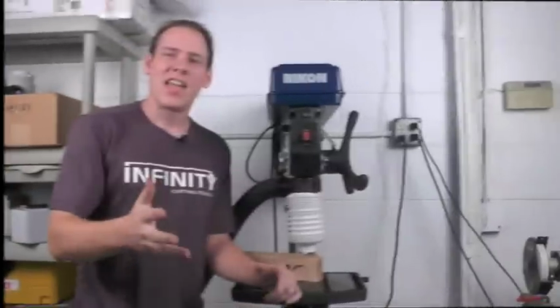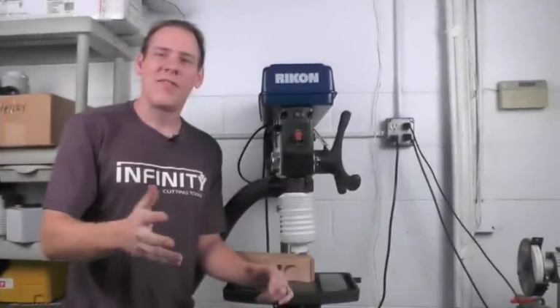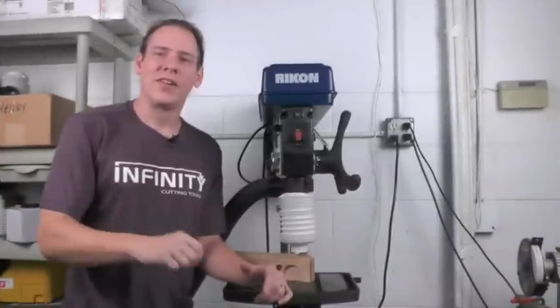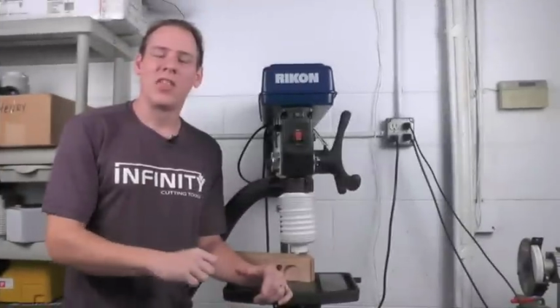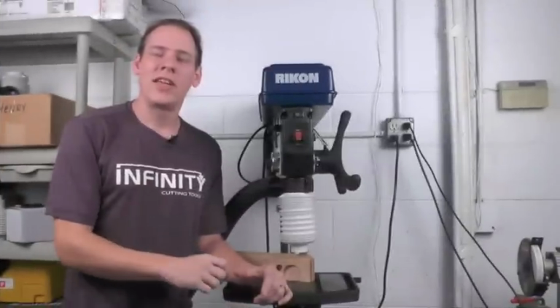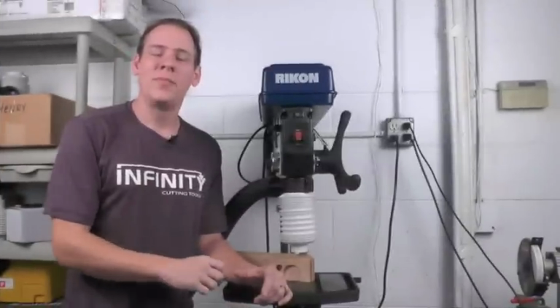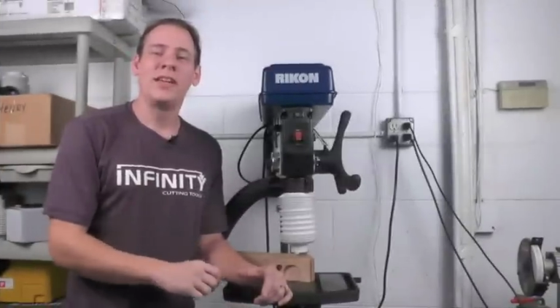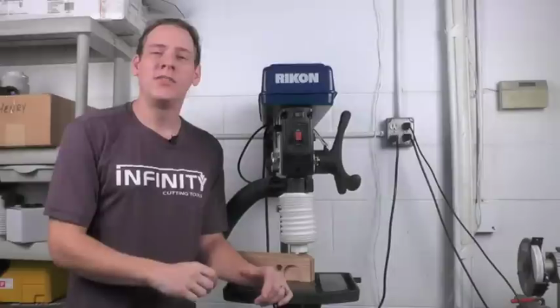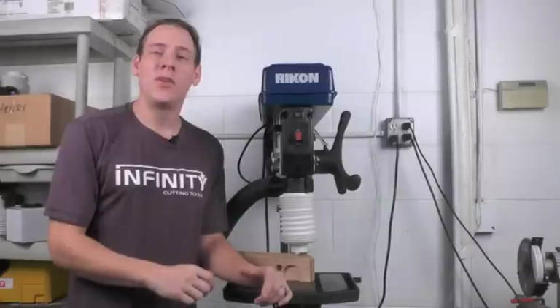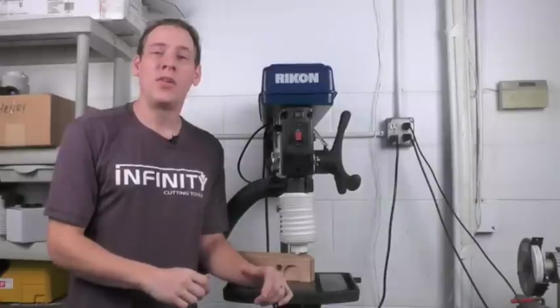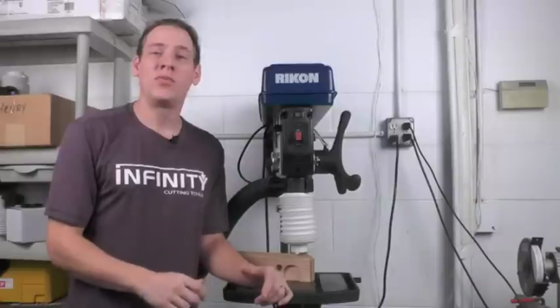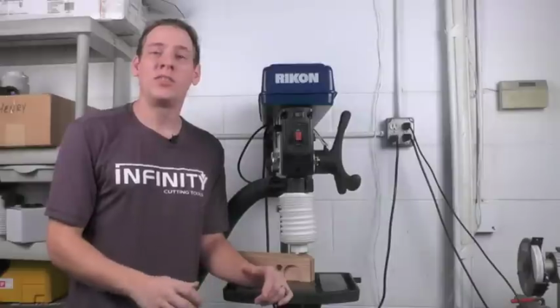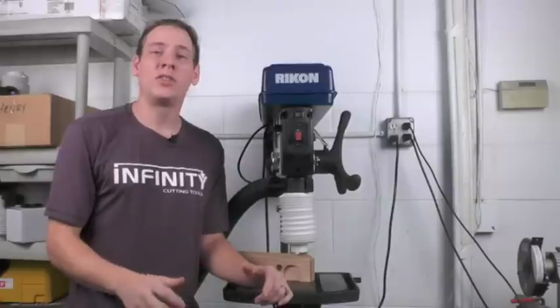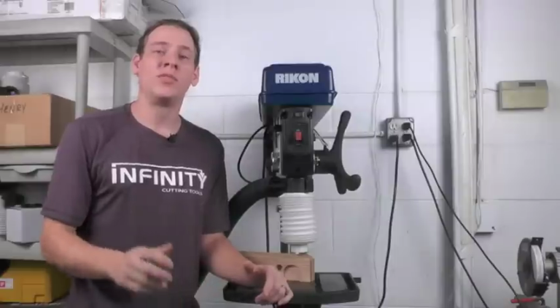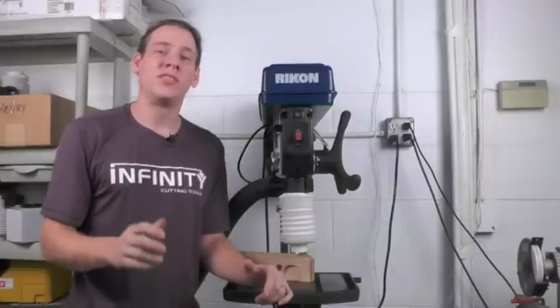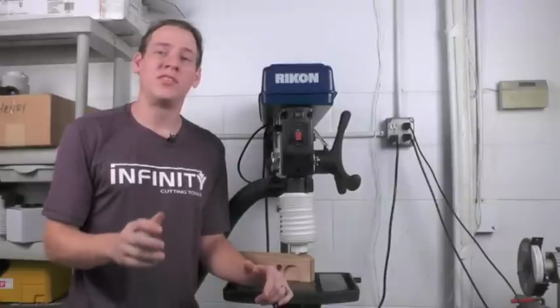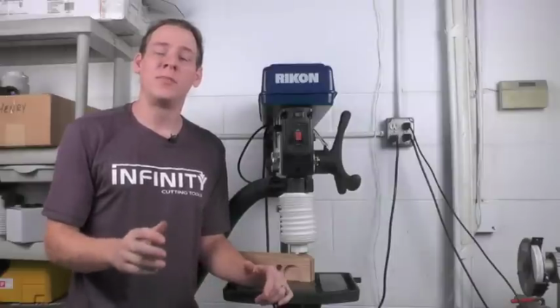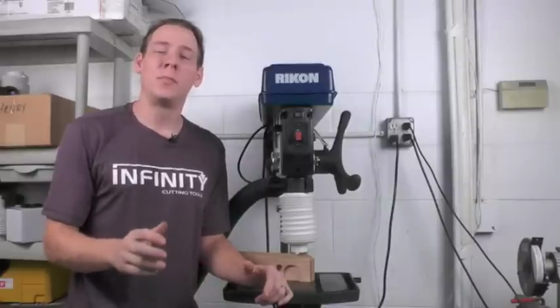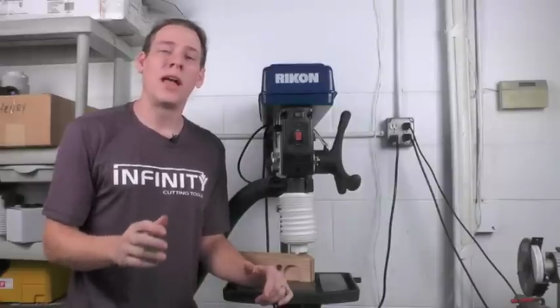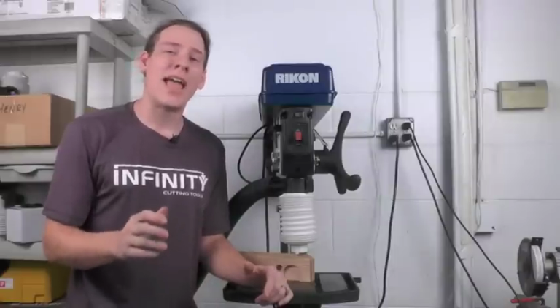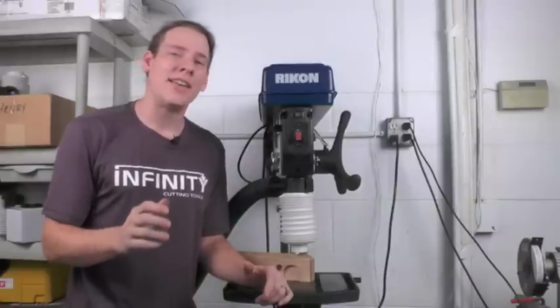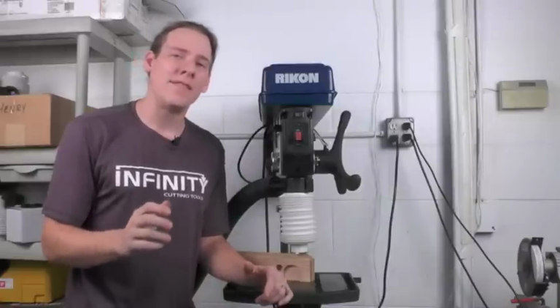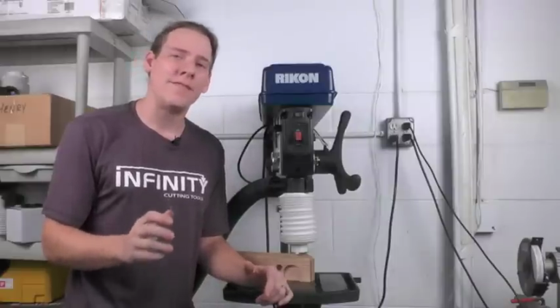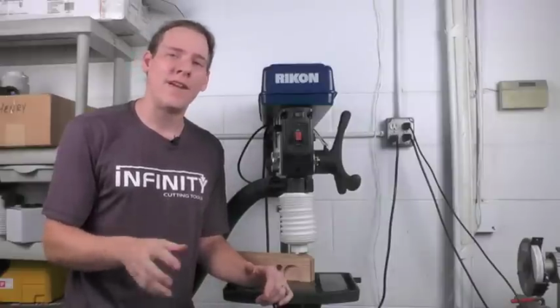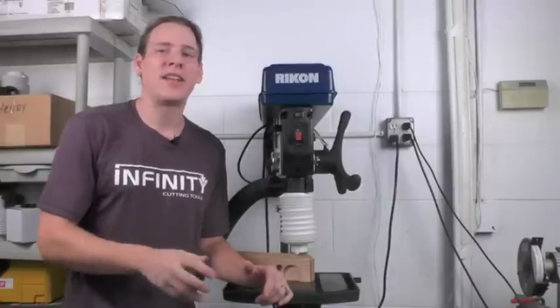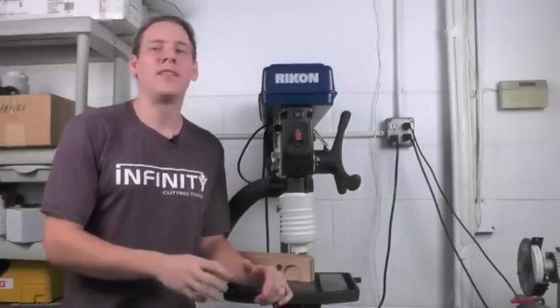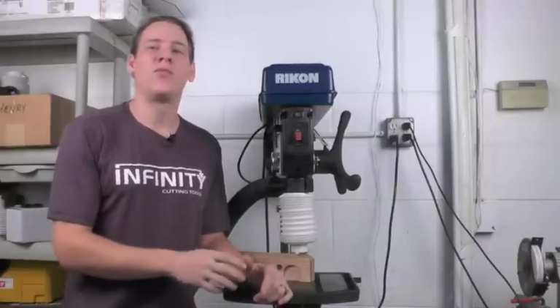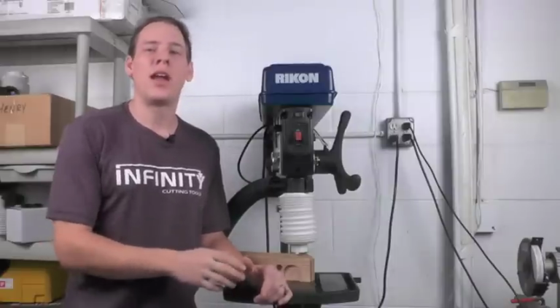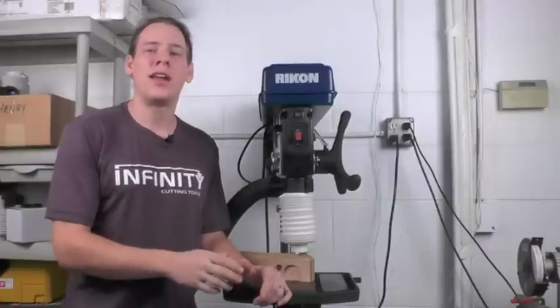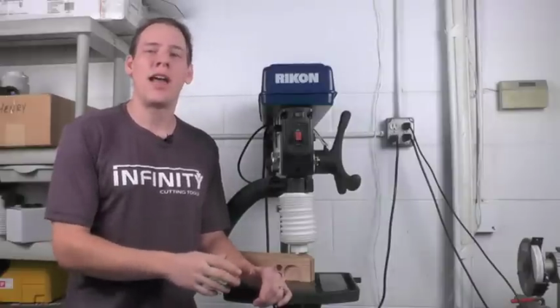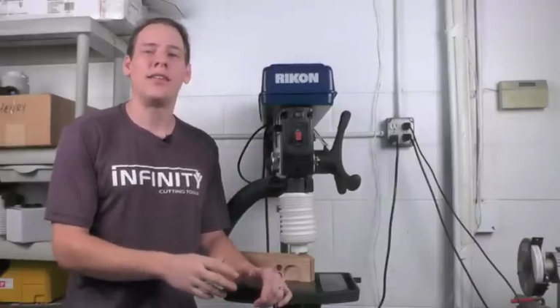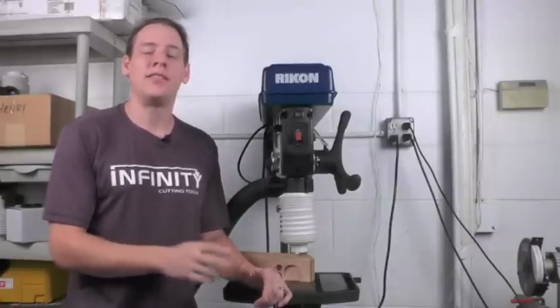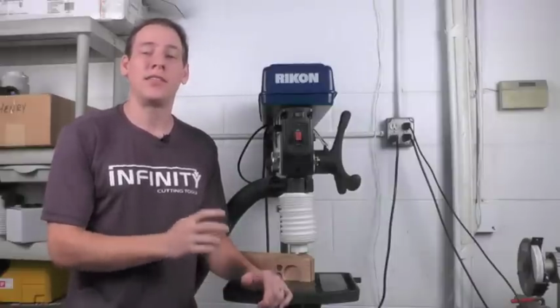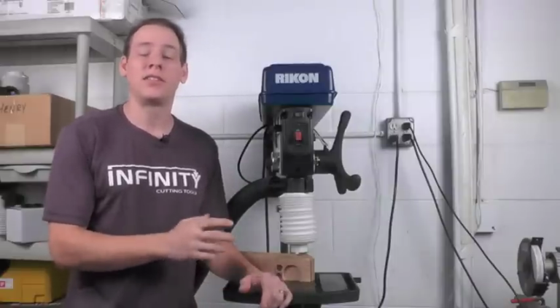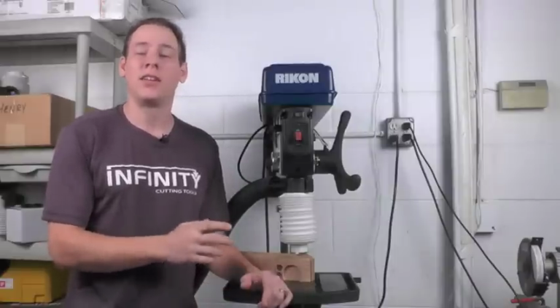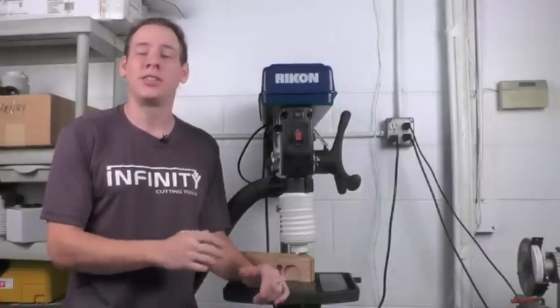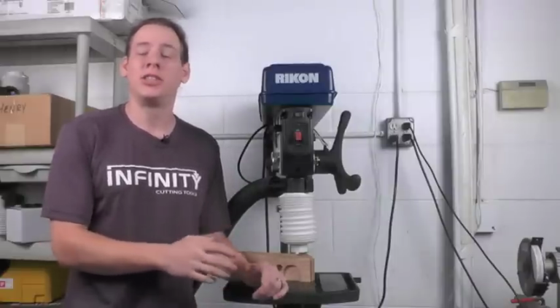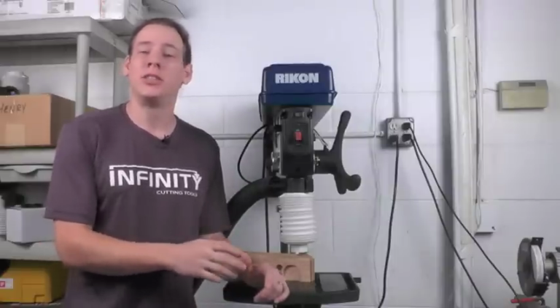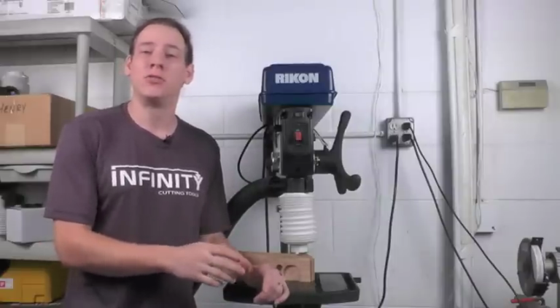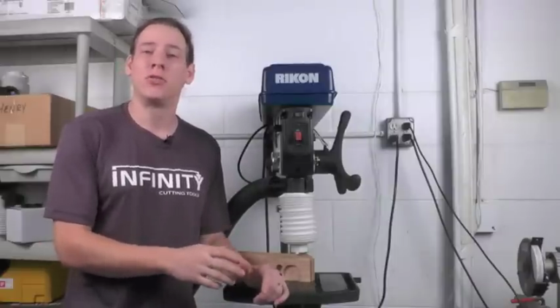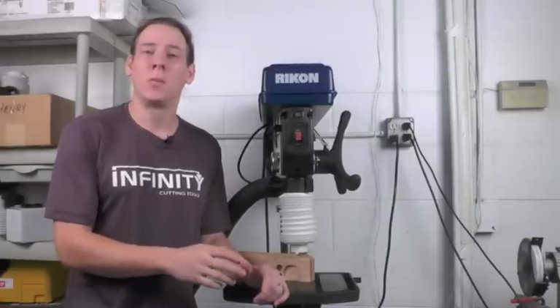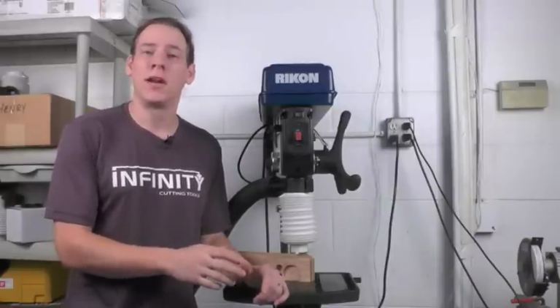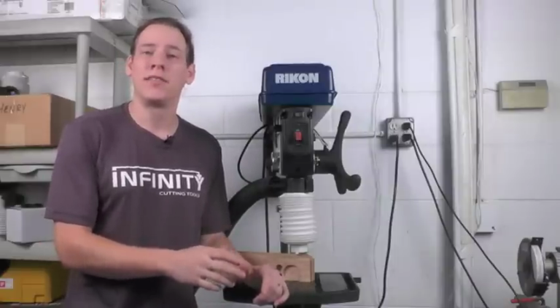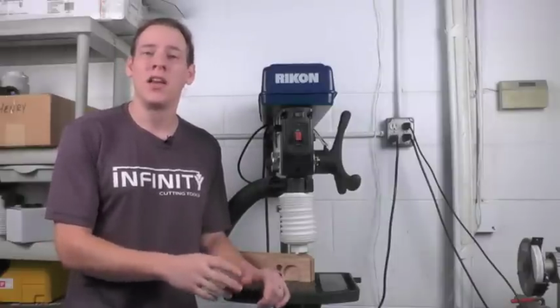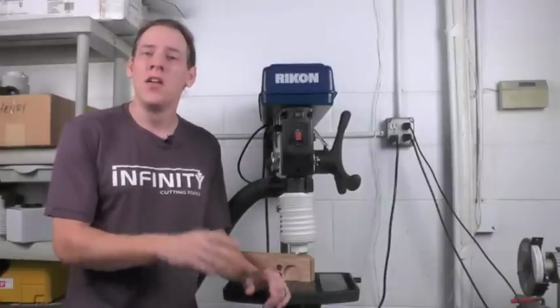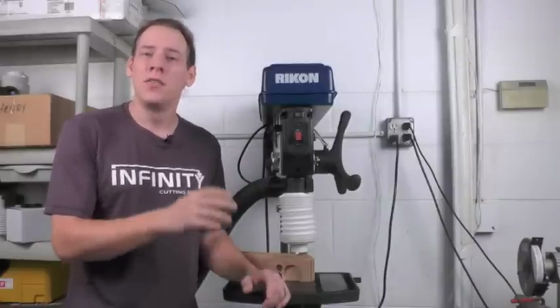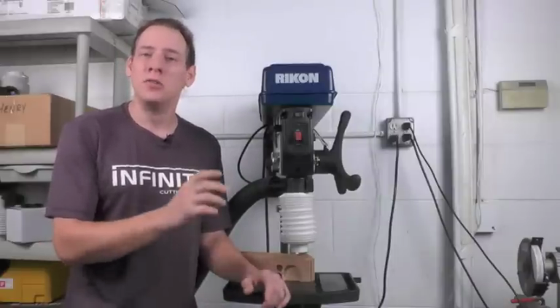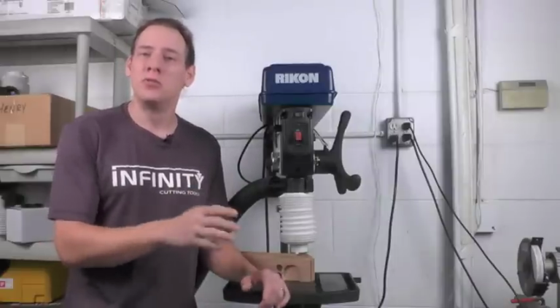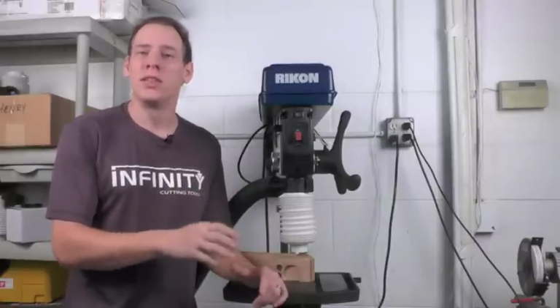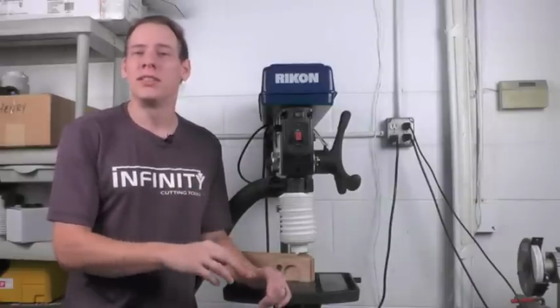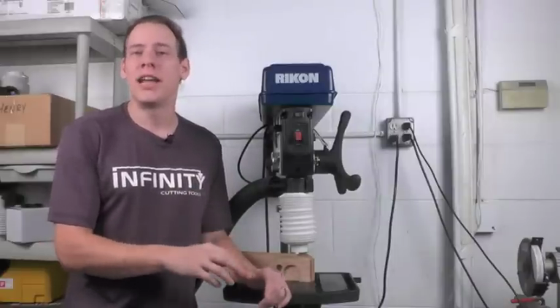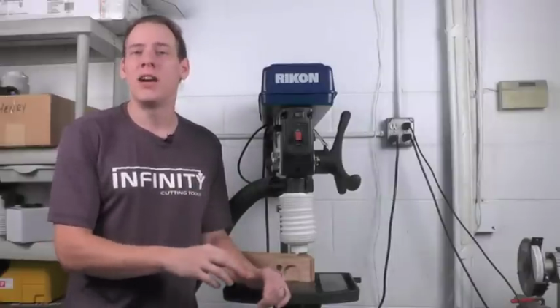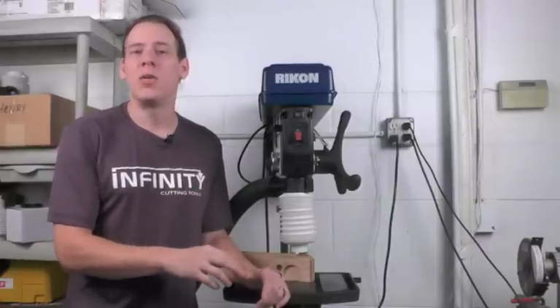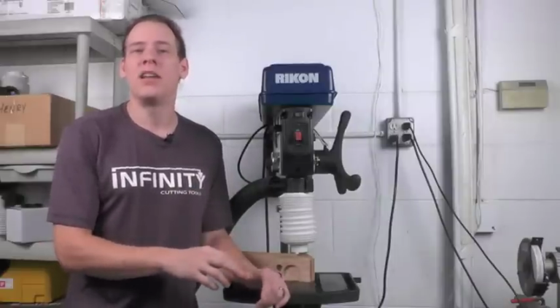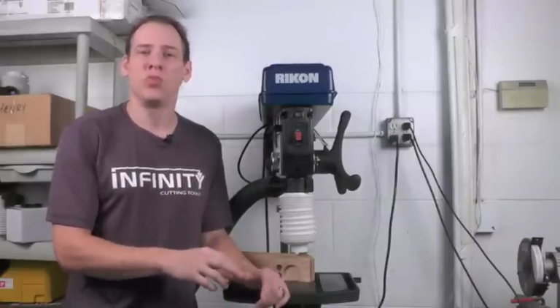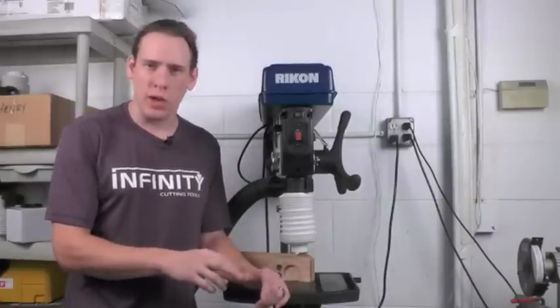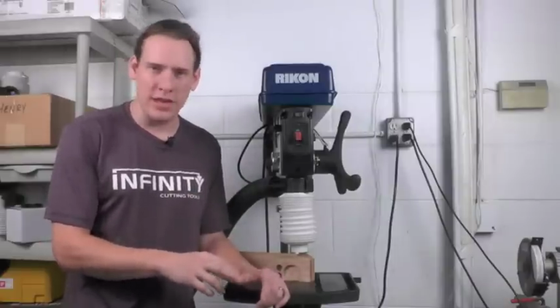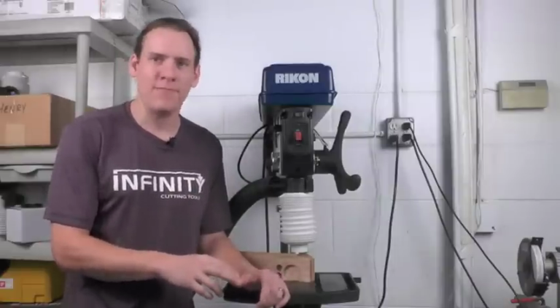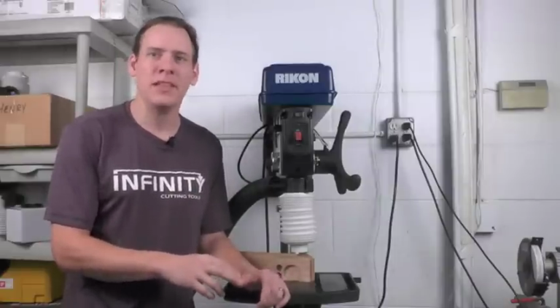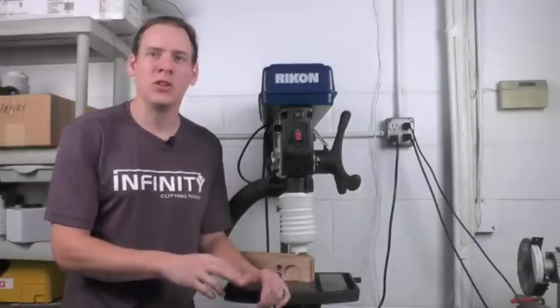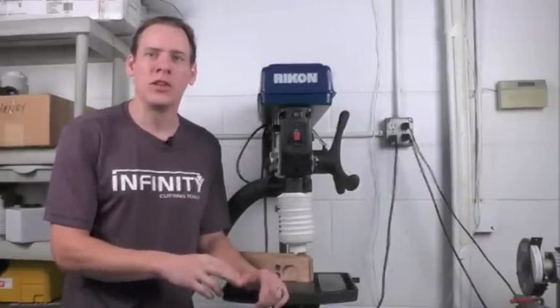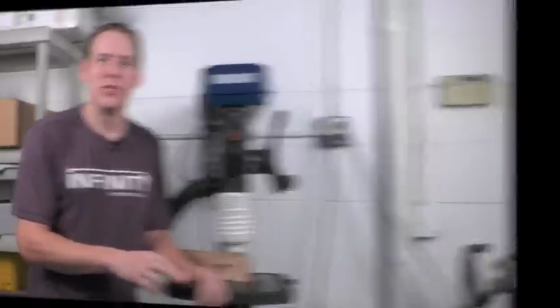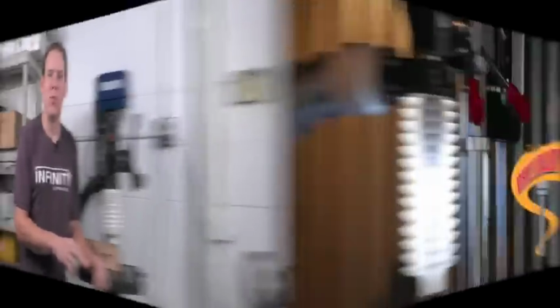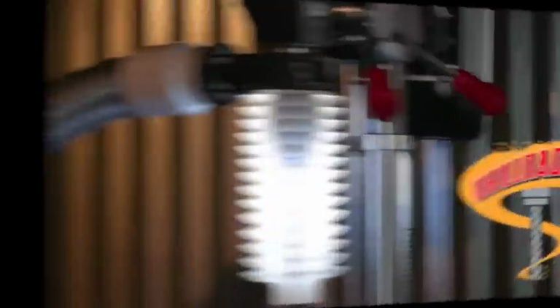If you're like me and you've always wished there was a simple and effective way to add dust collection to your drill press, the Drillnado is what you've been looking for.